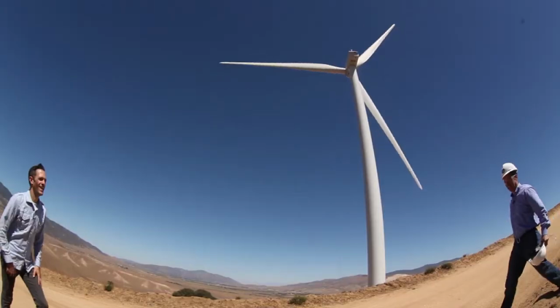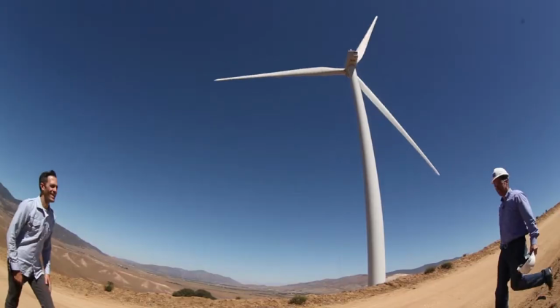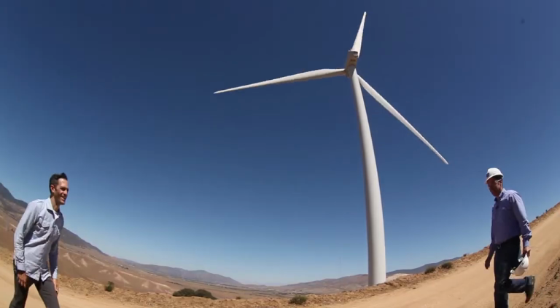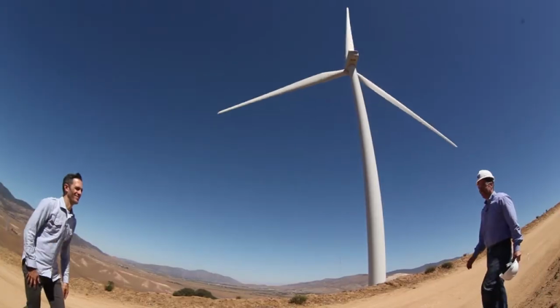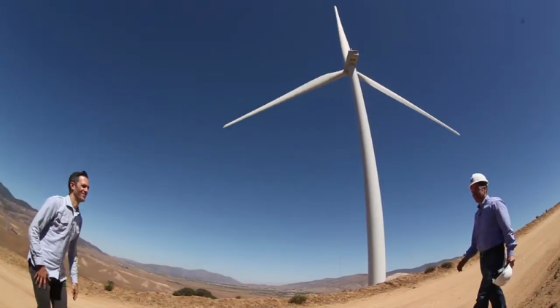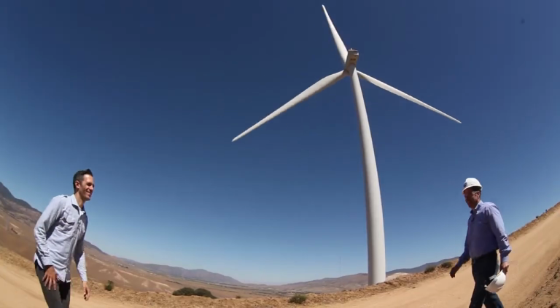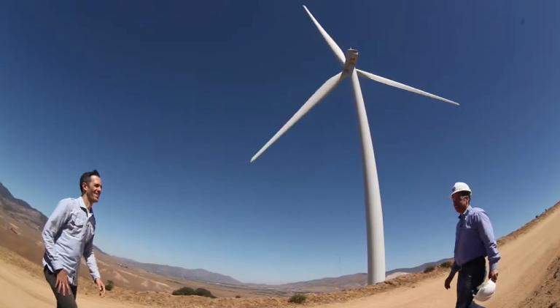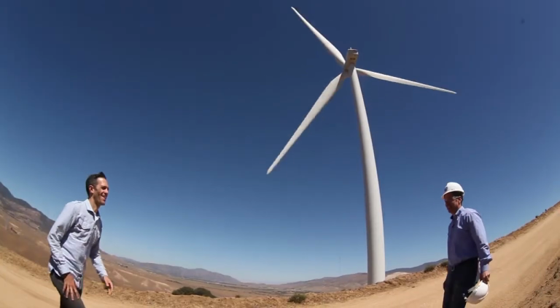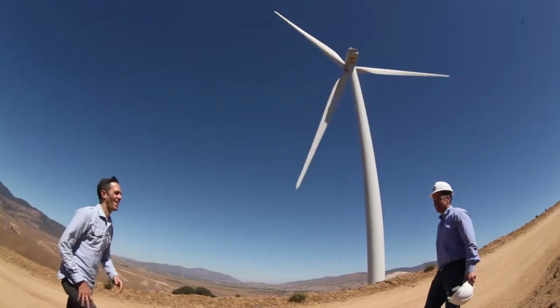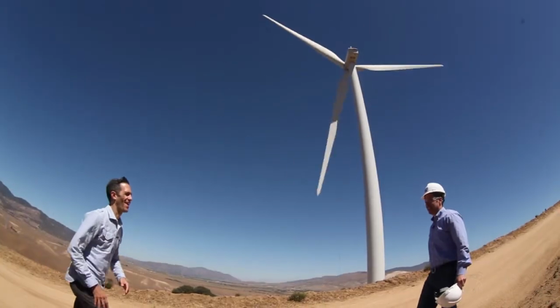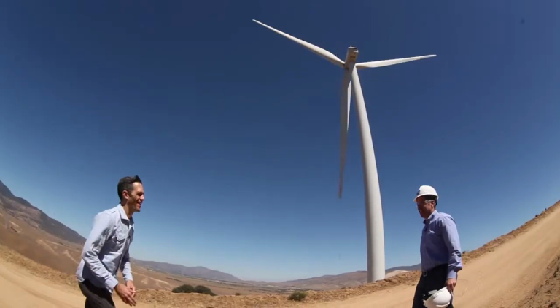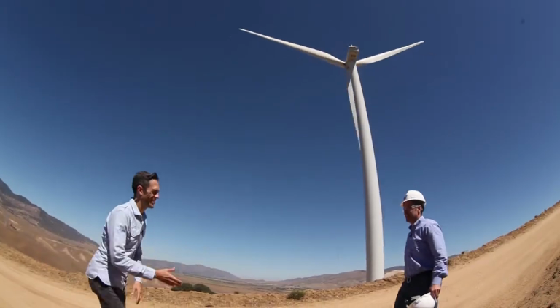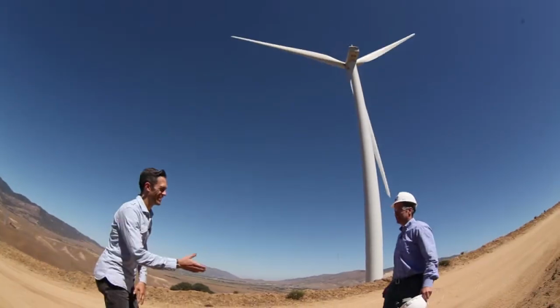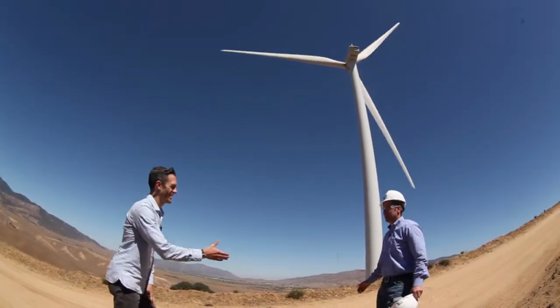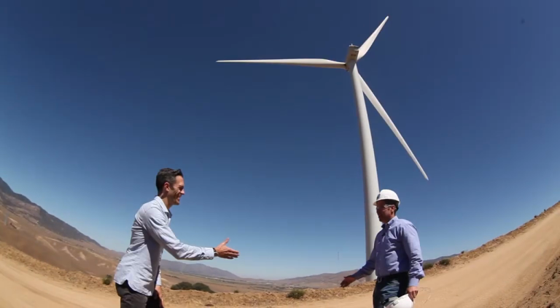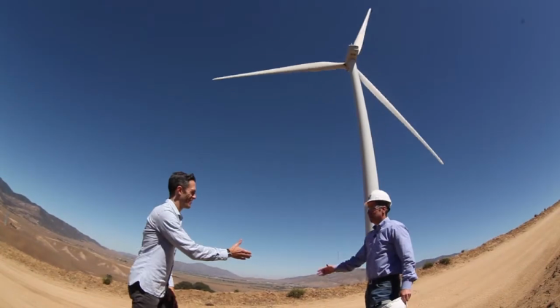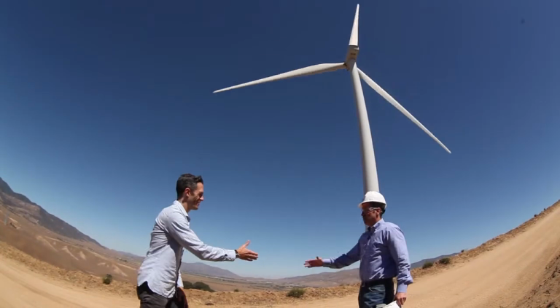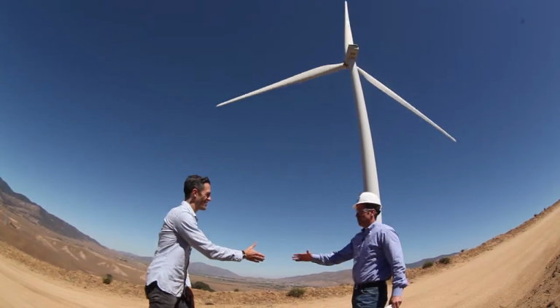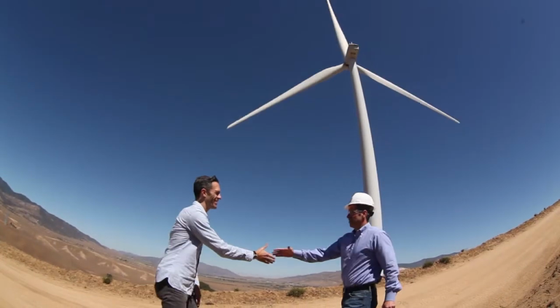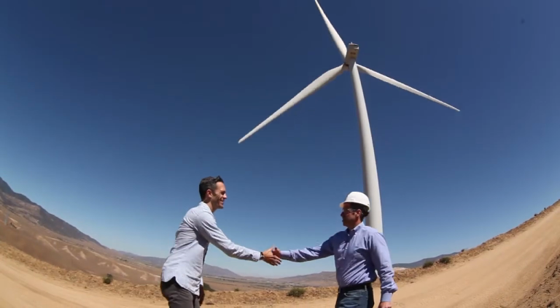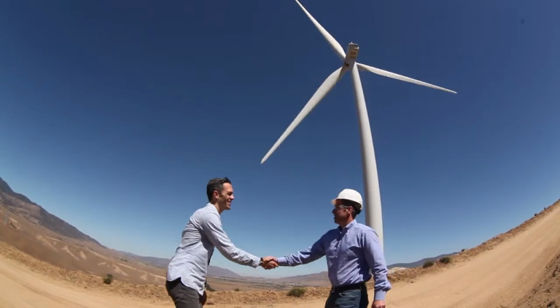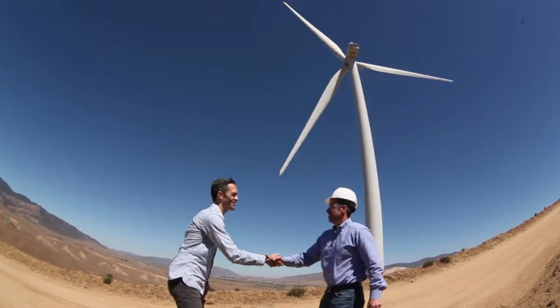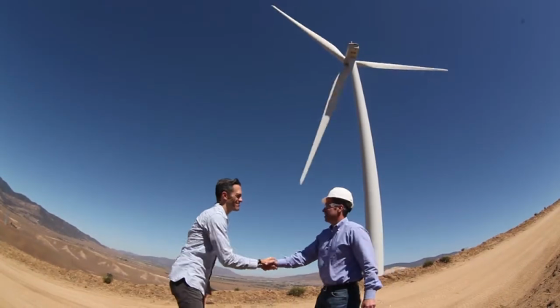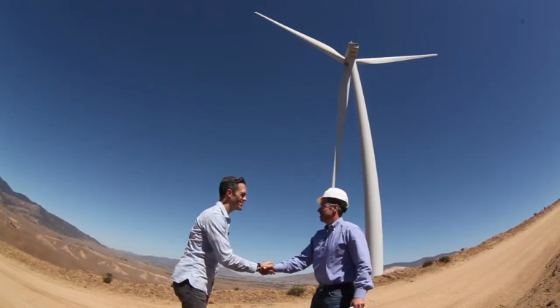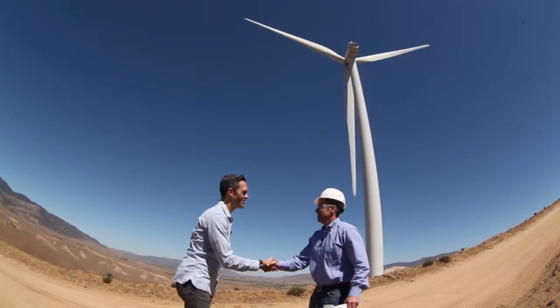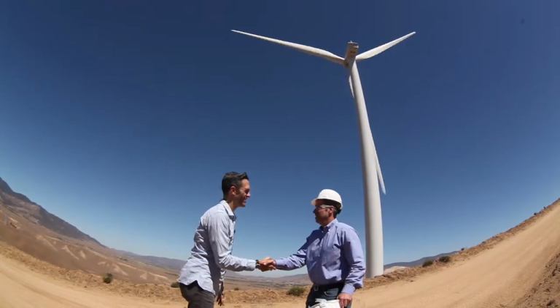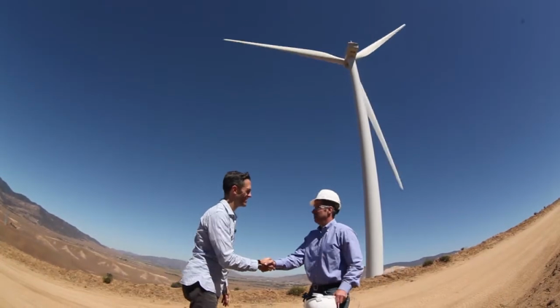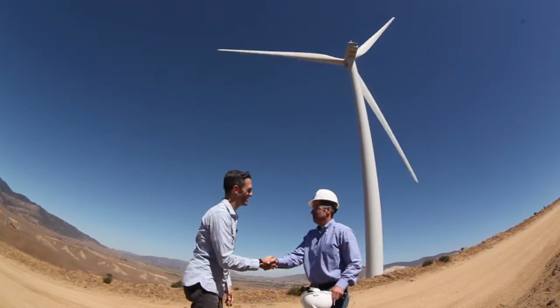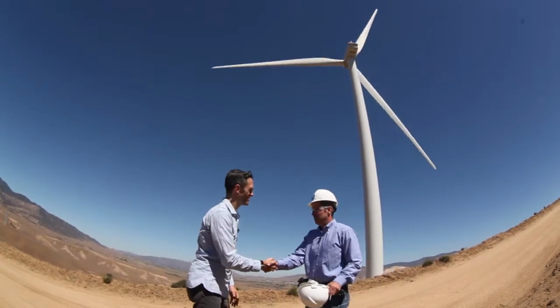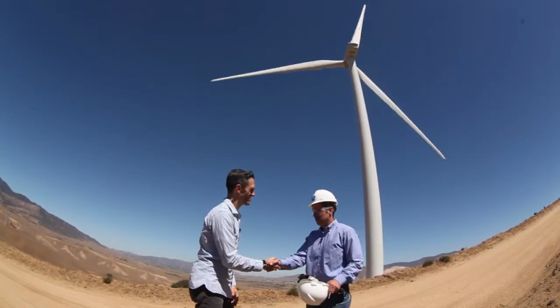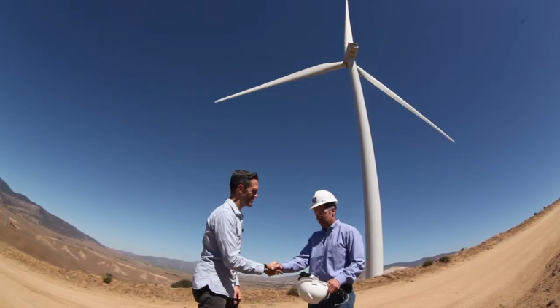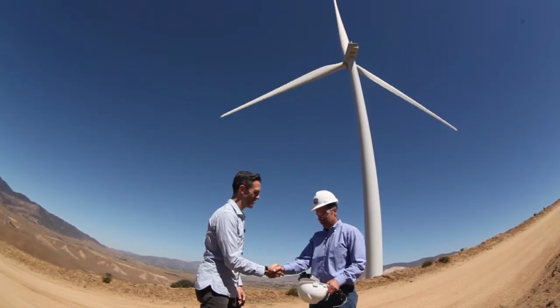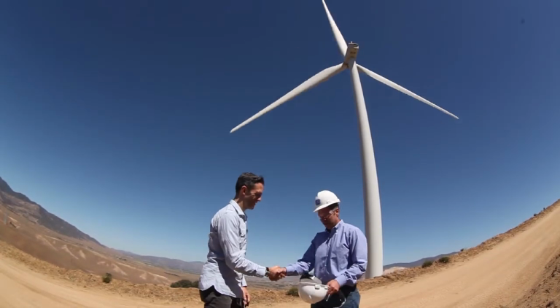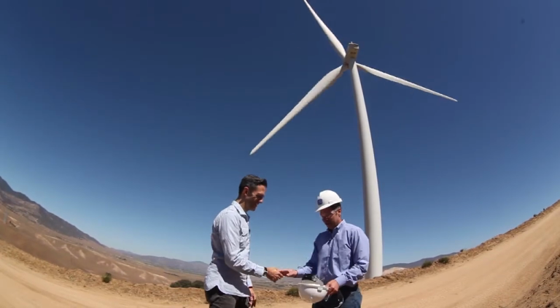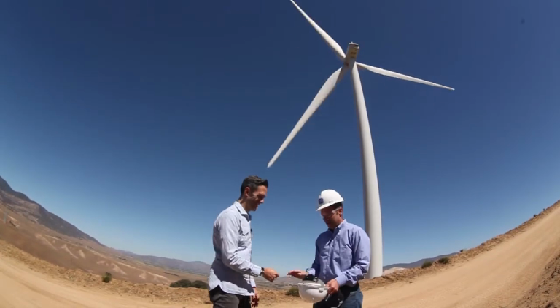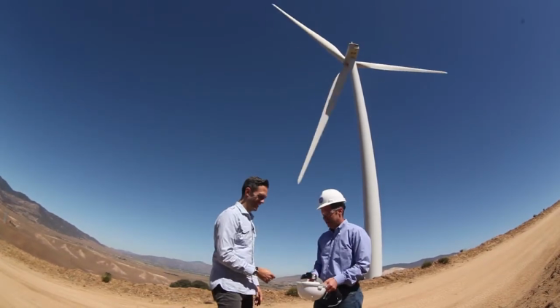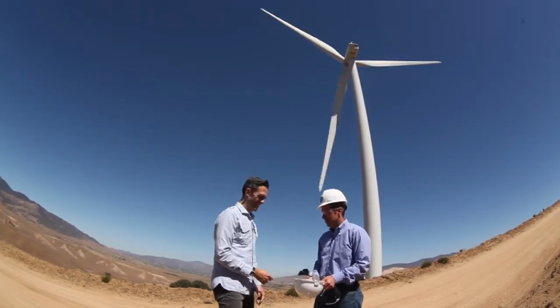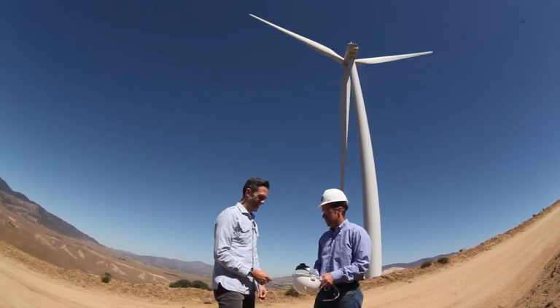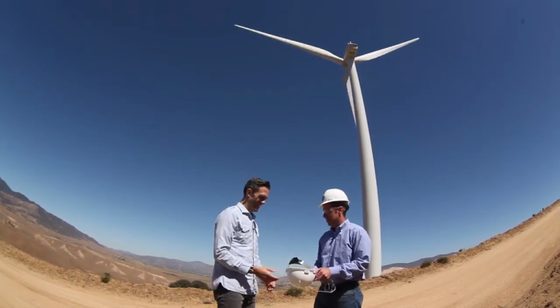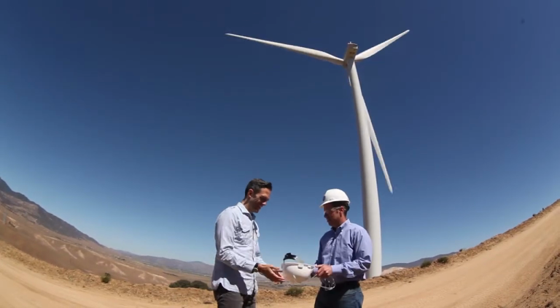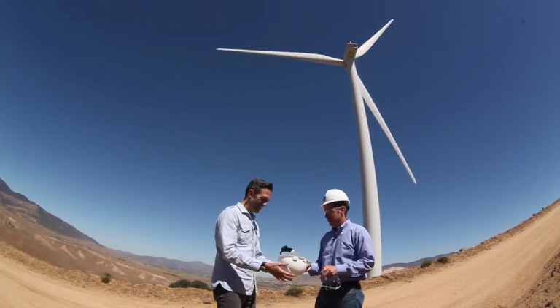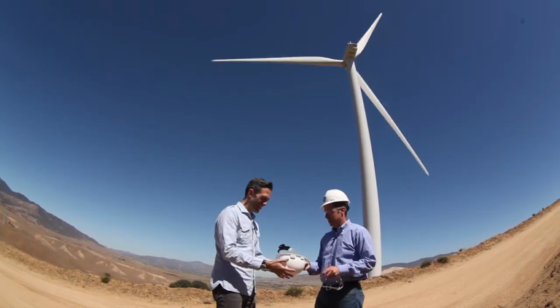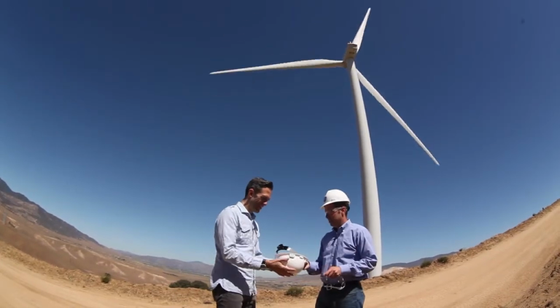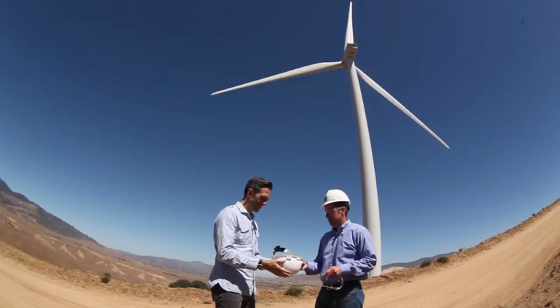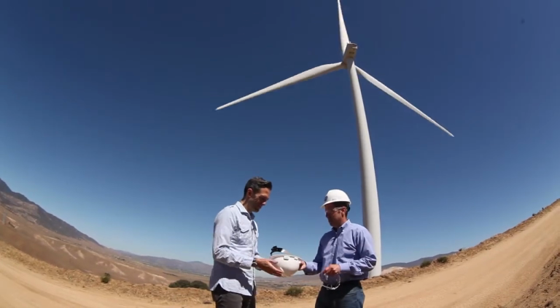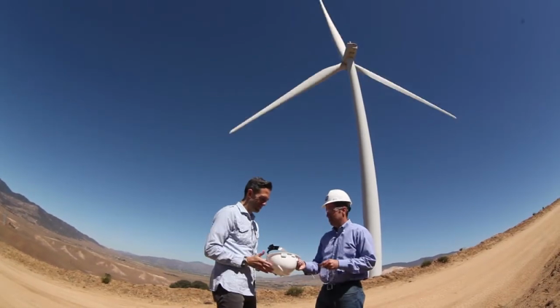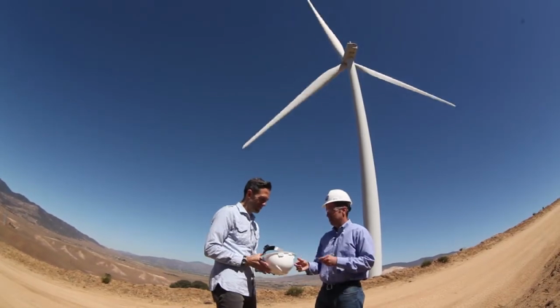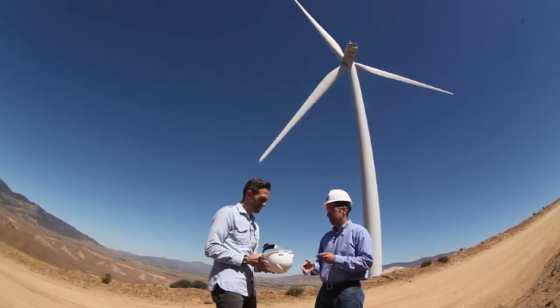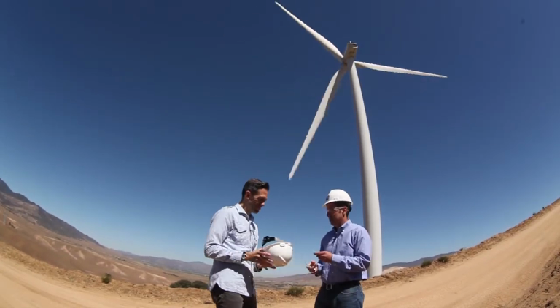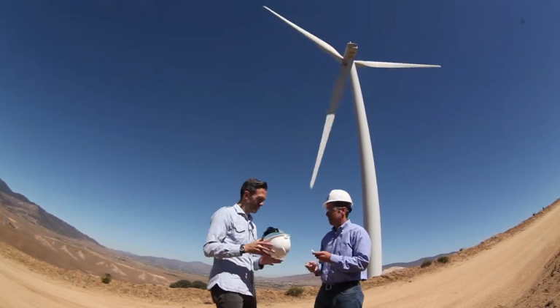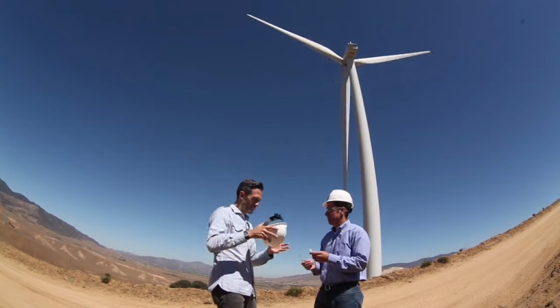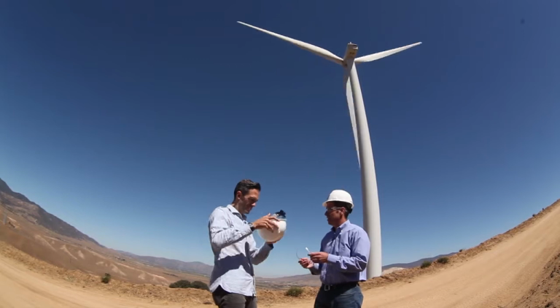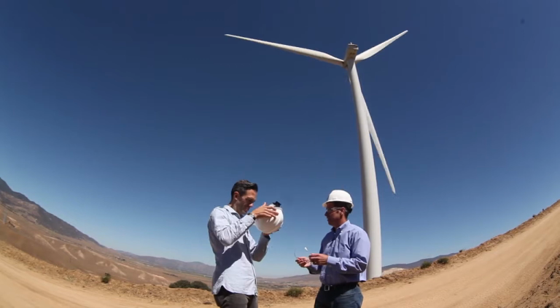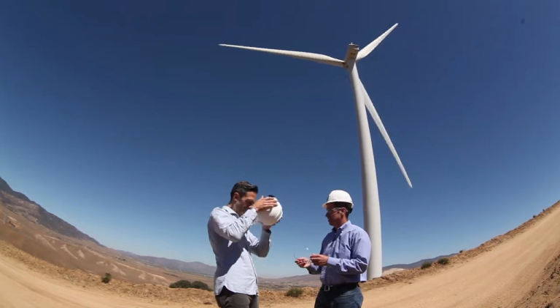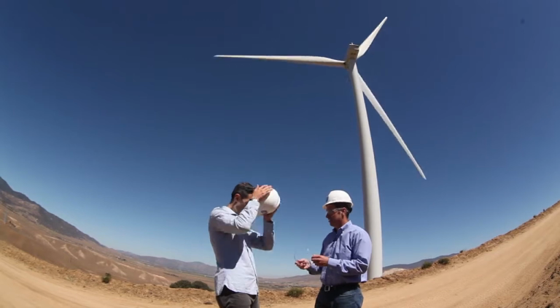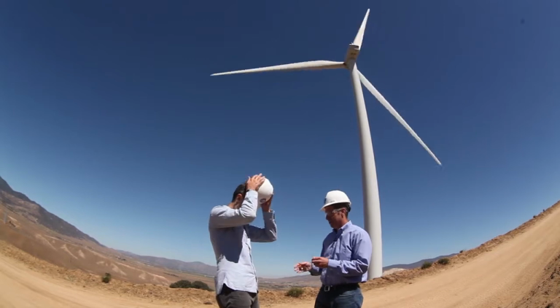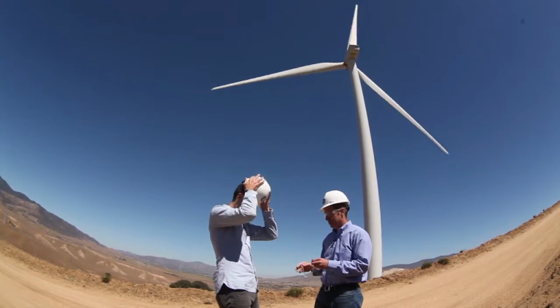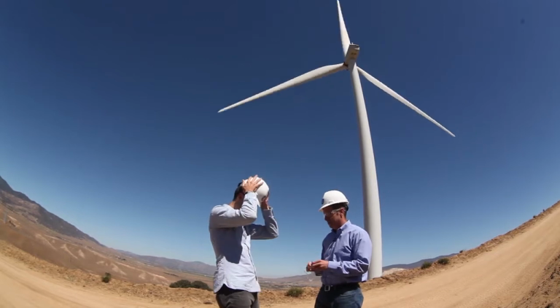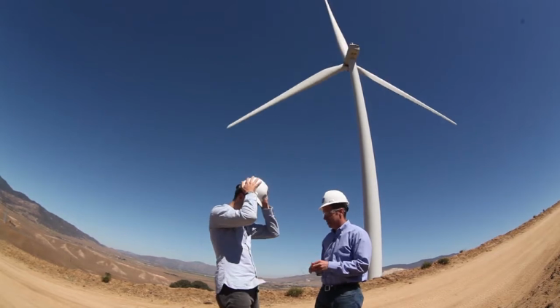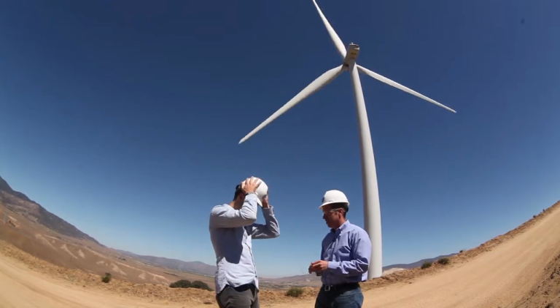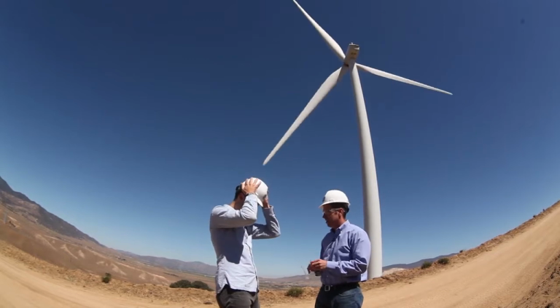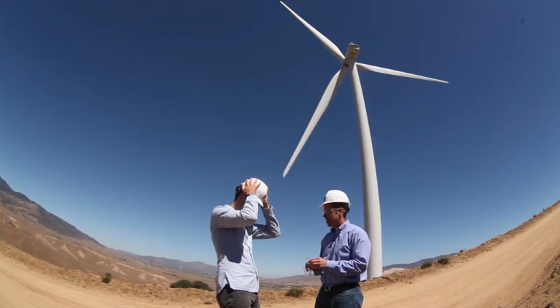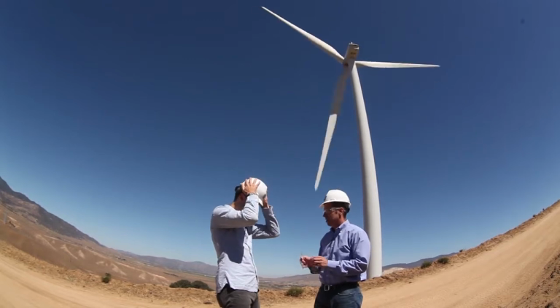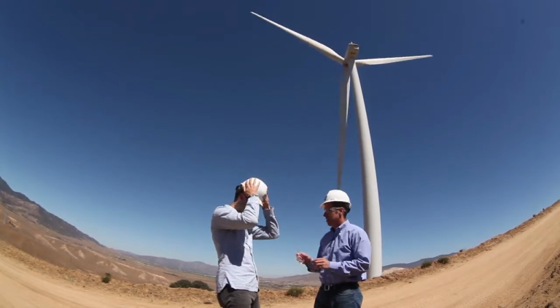Jake meets Keith Blankton on site. Keith provides a helmet and safety glasses before they head over to look at the new brilliant turbine.